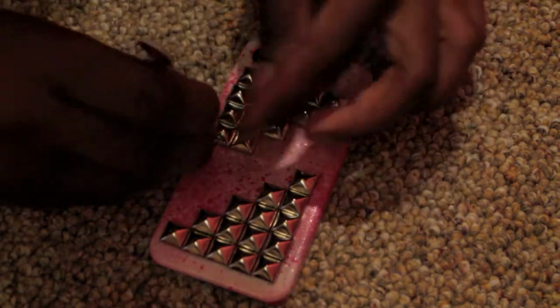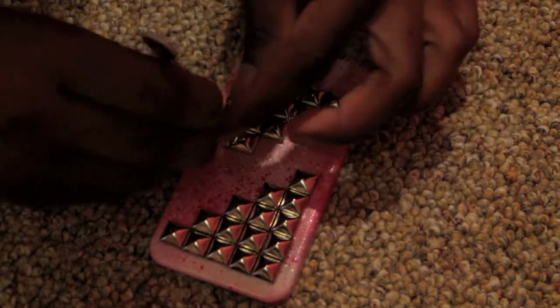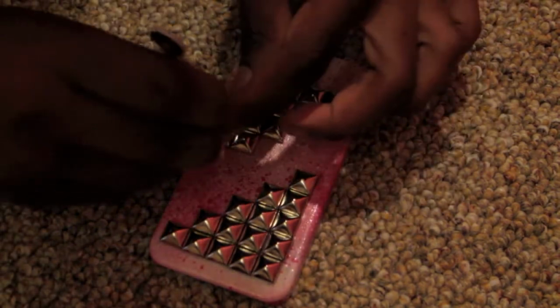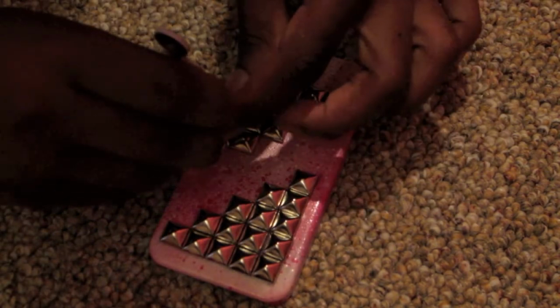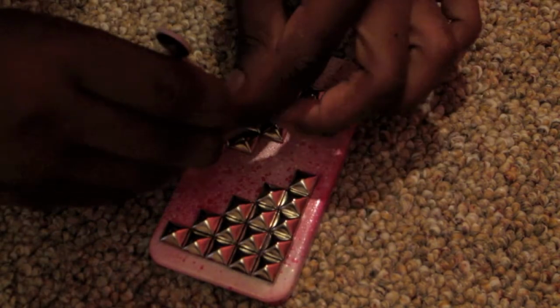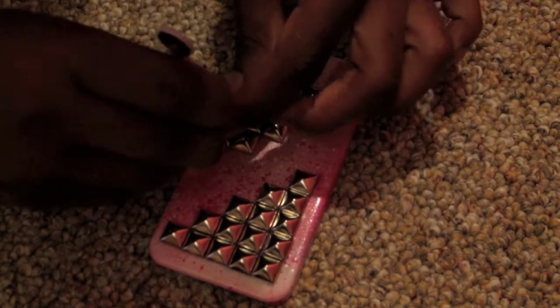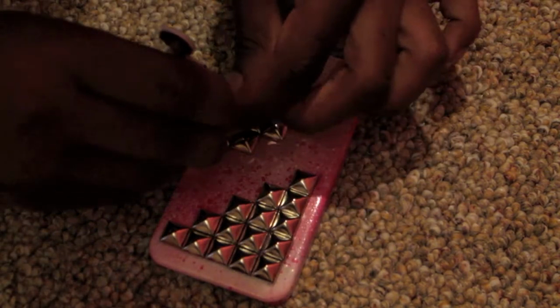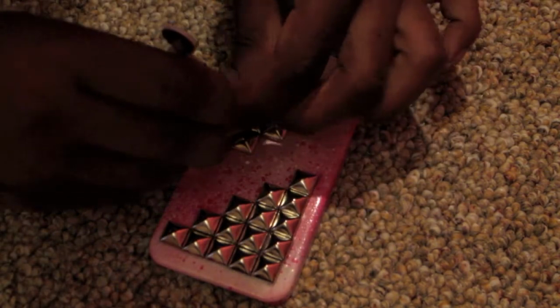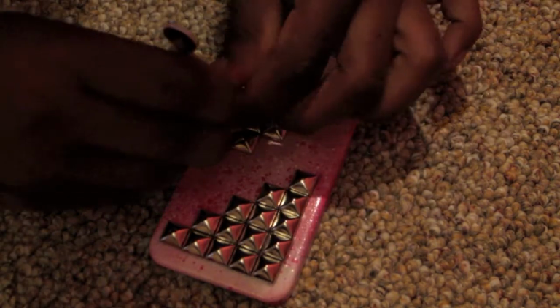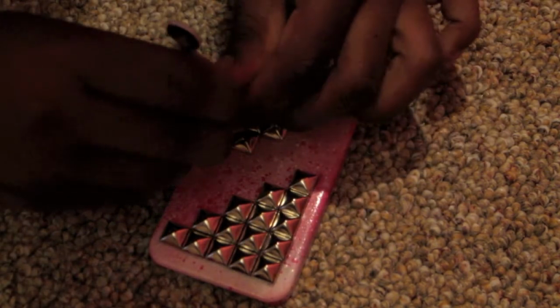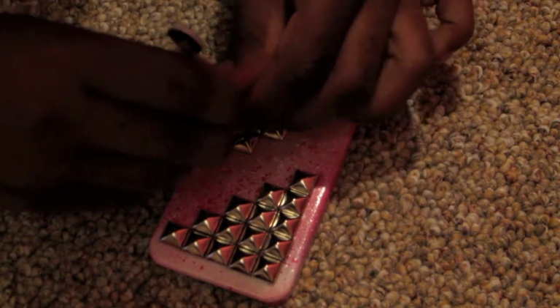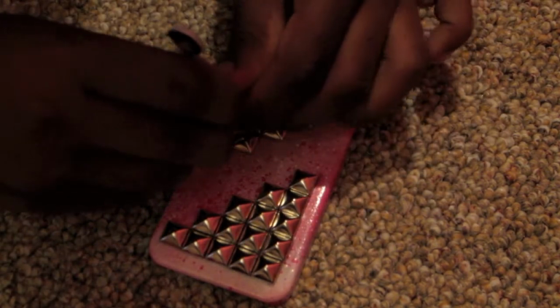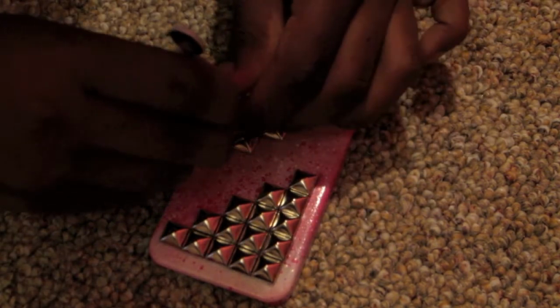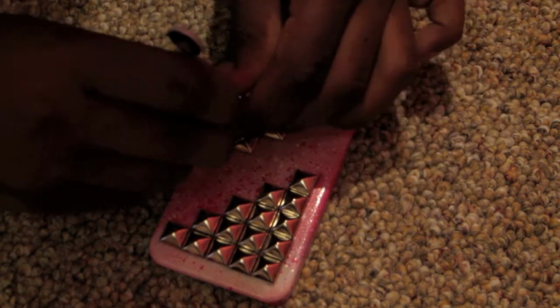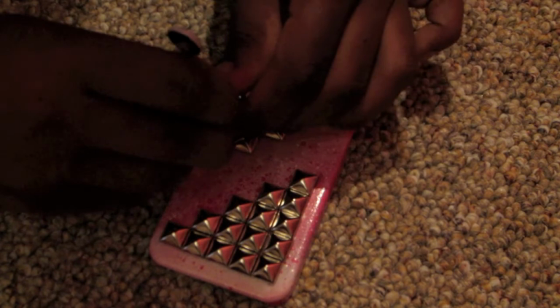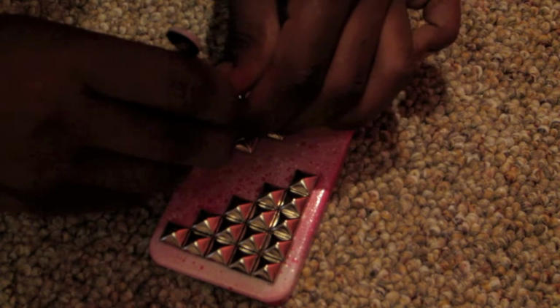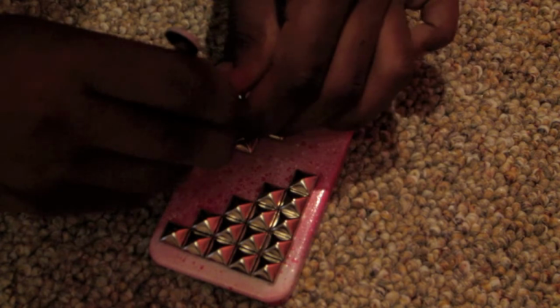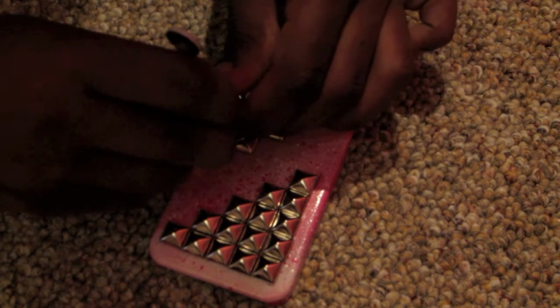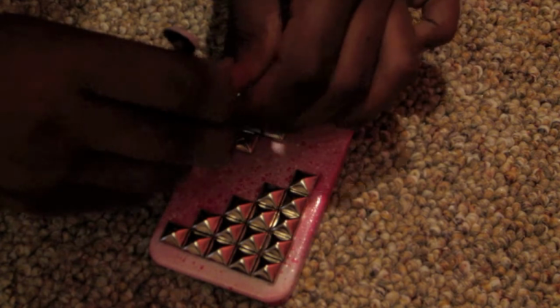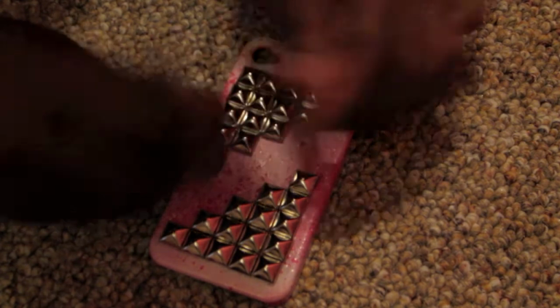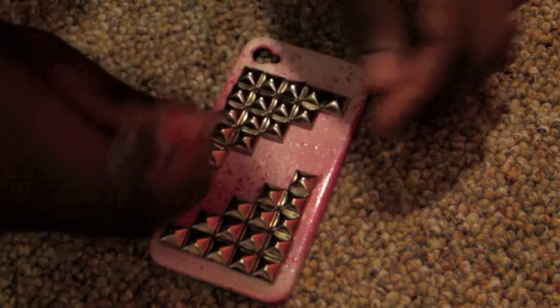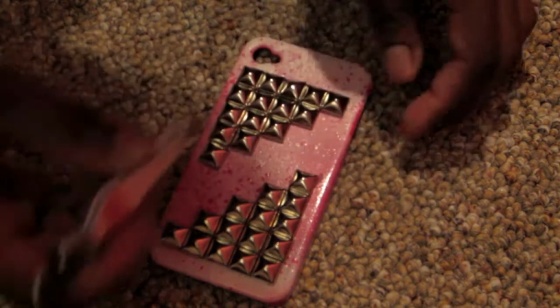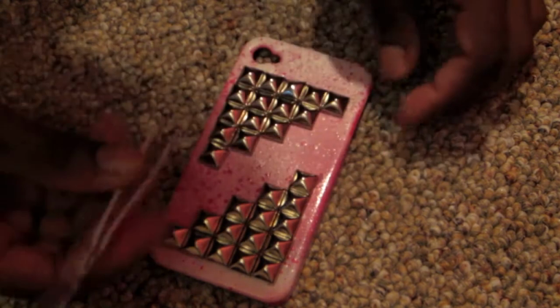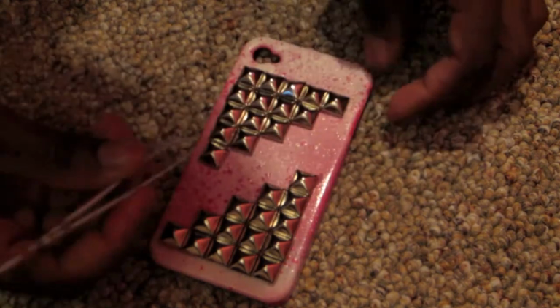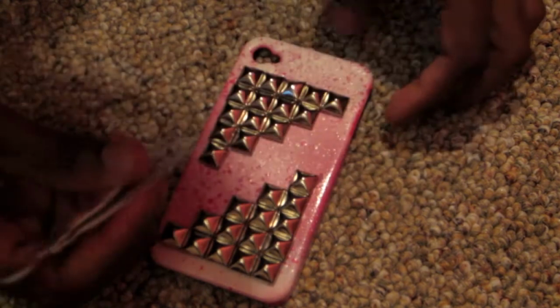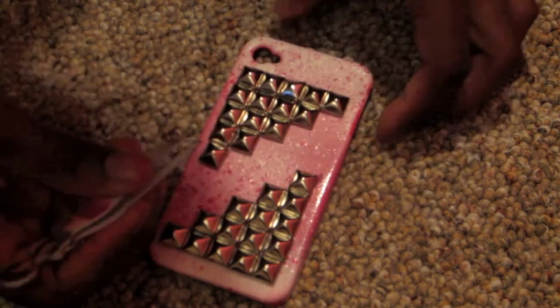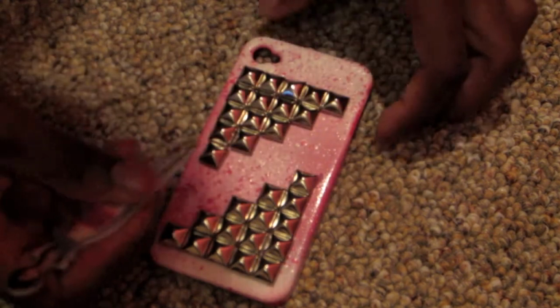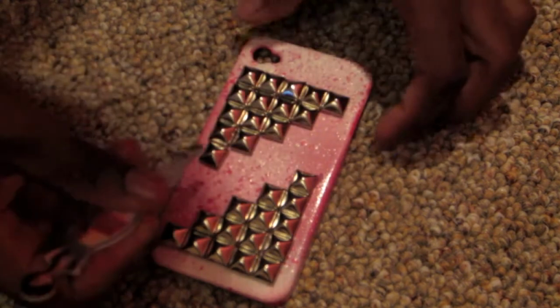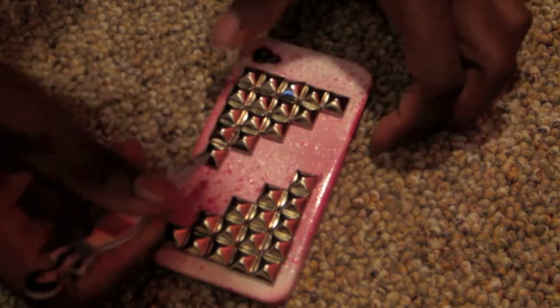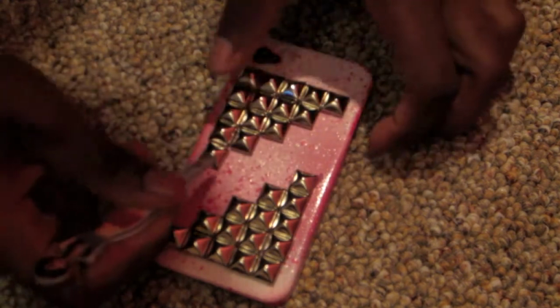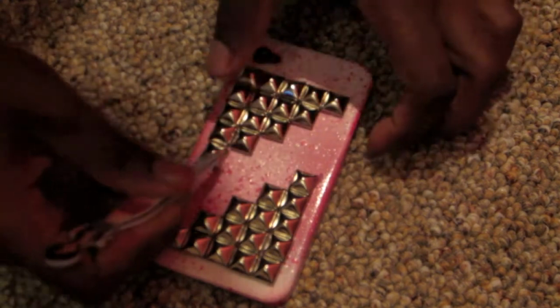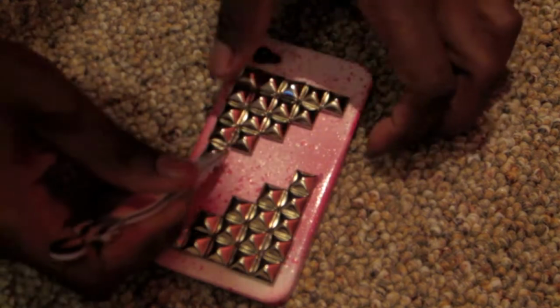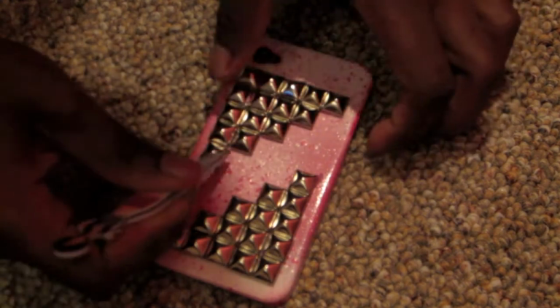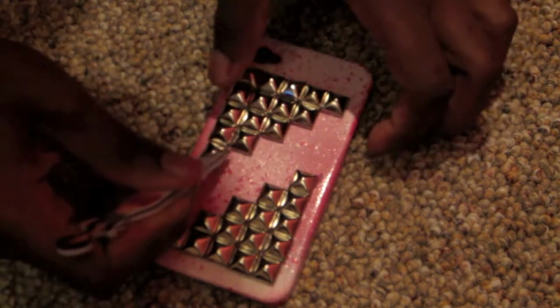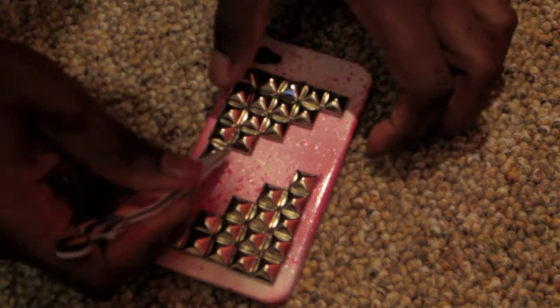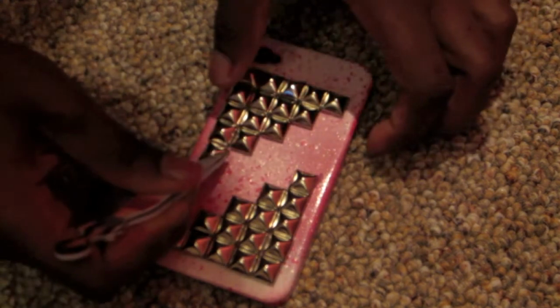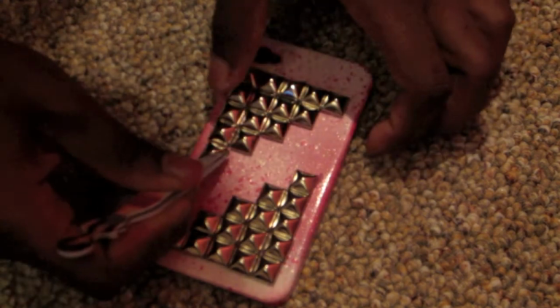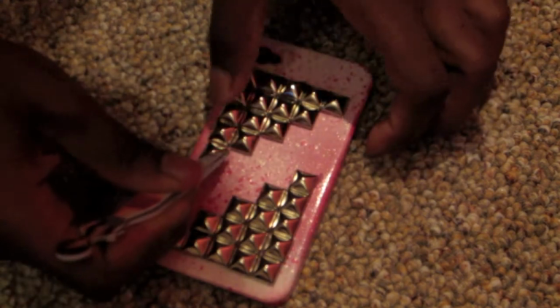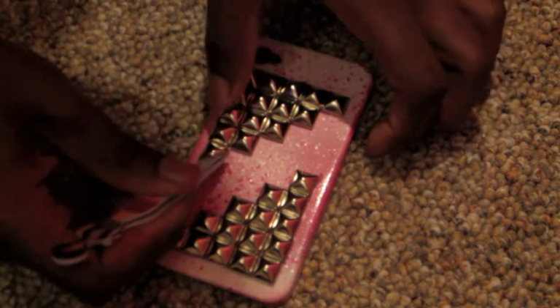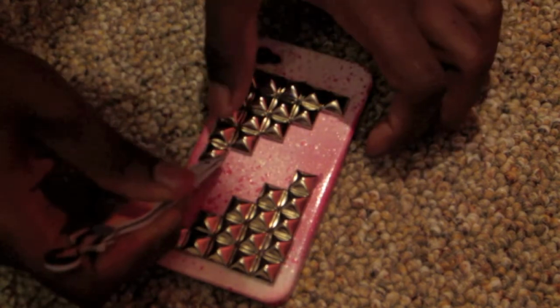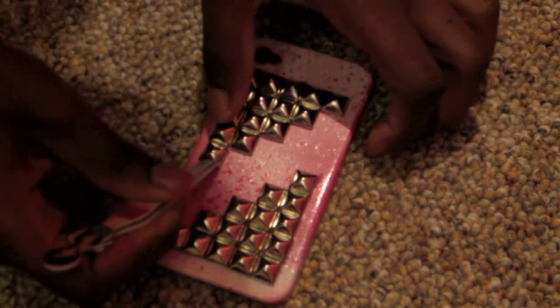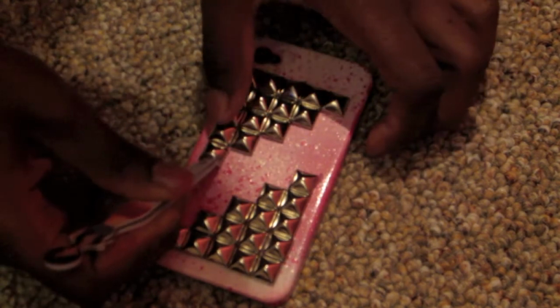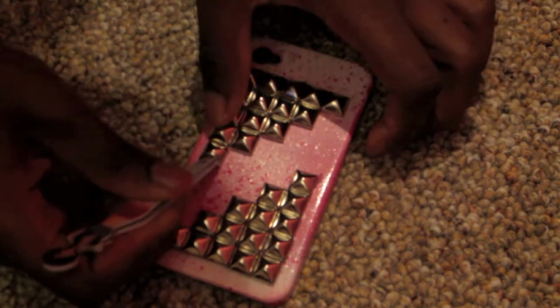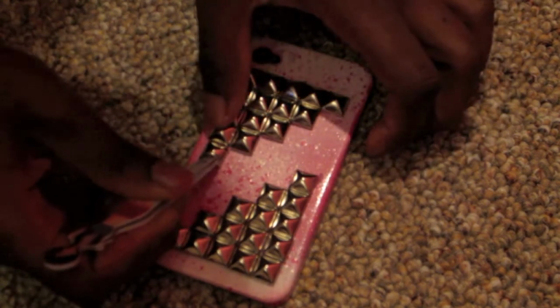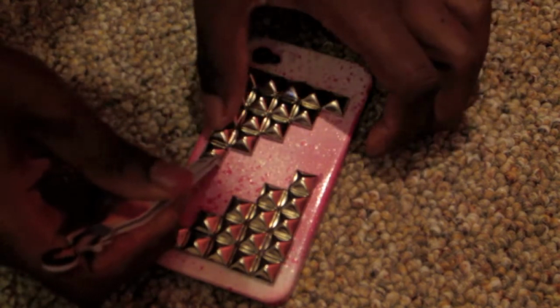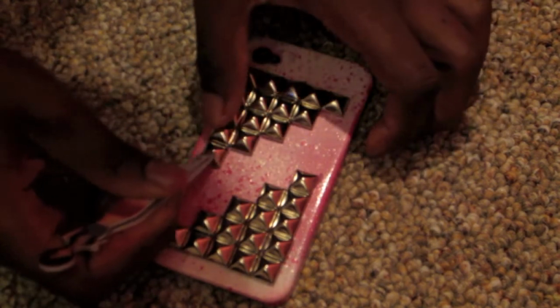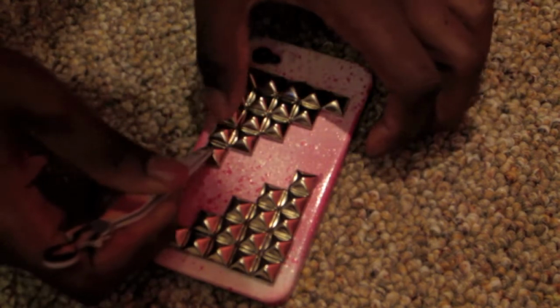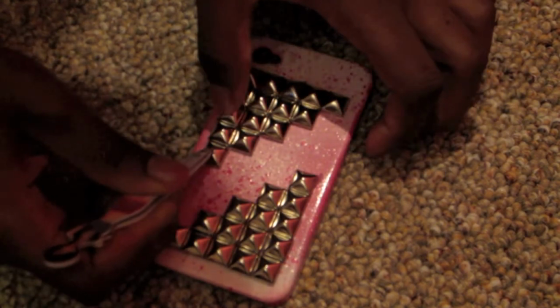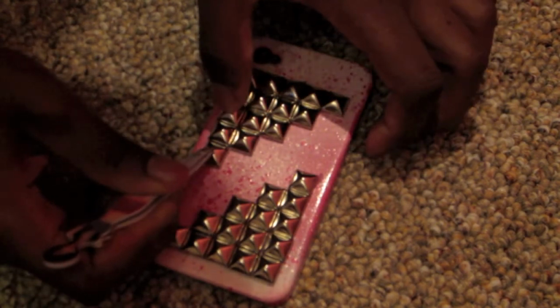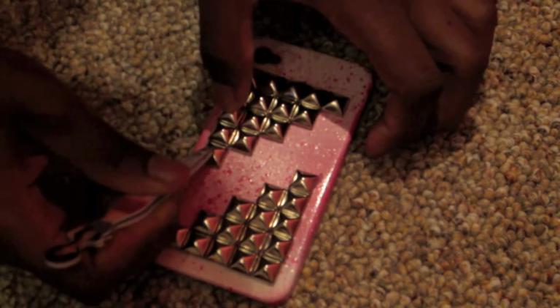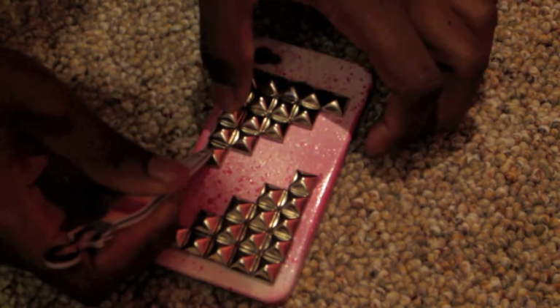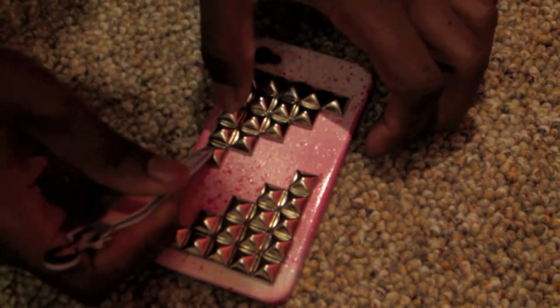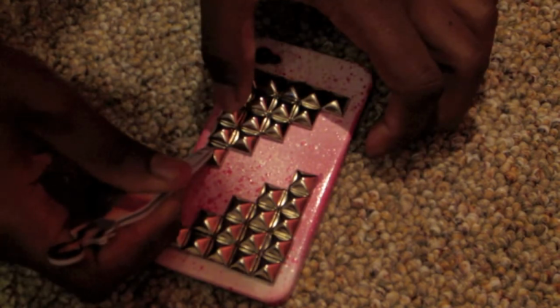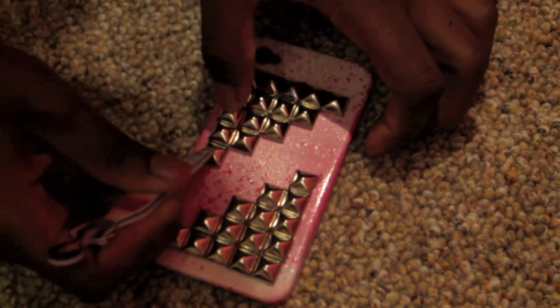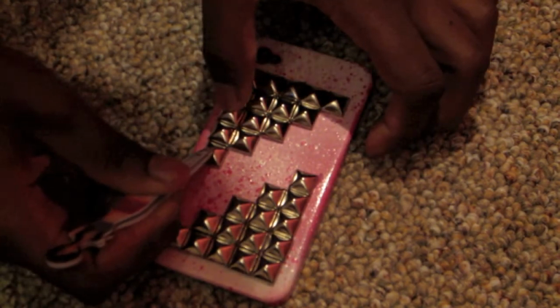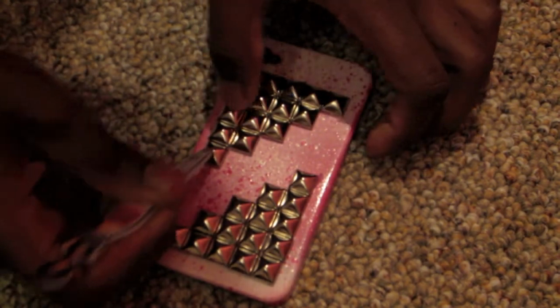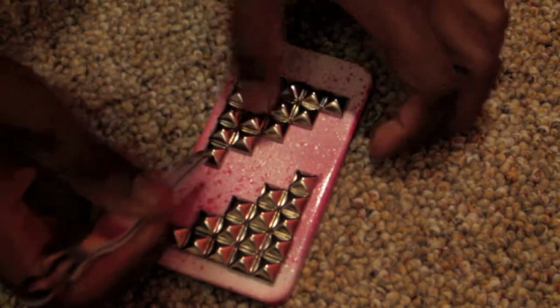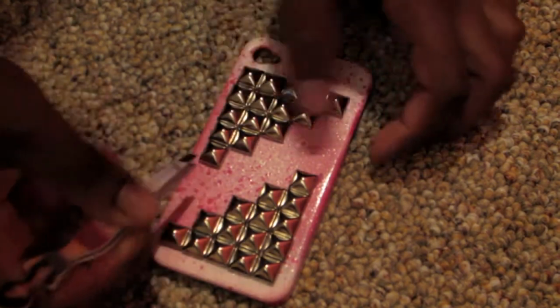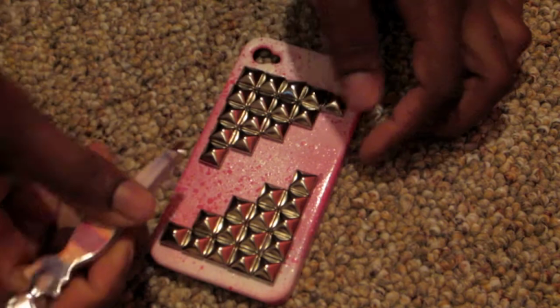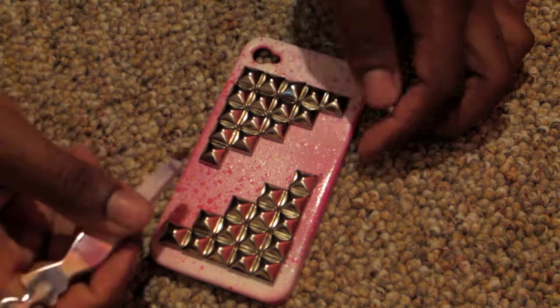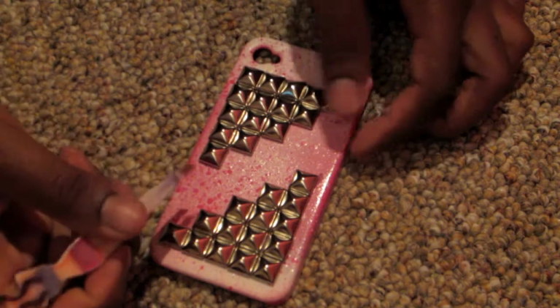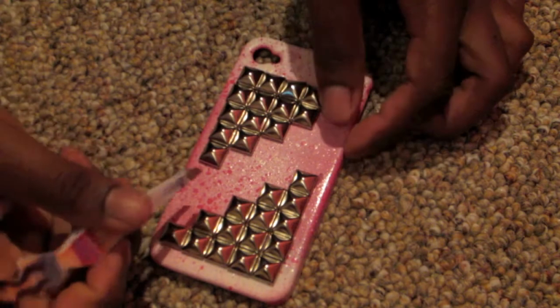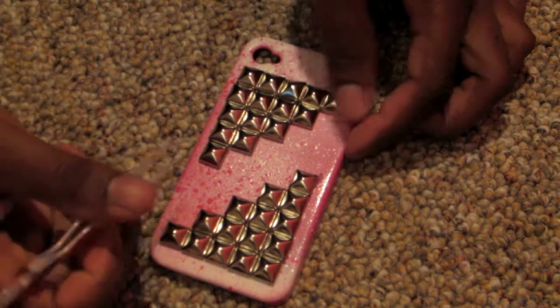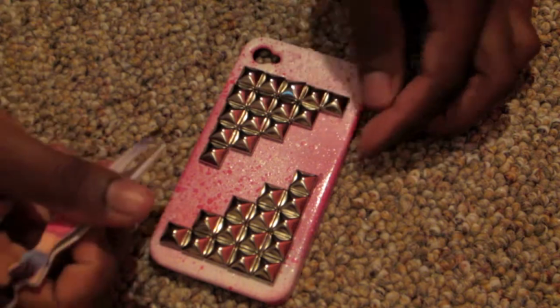Using the tweezers helped a lot — that way when I release the stud onto the phone it falls right in place, and then I can just arrange it to however I want.